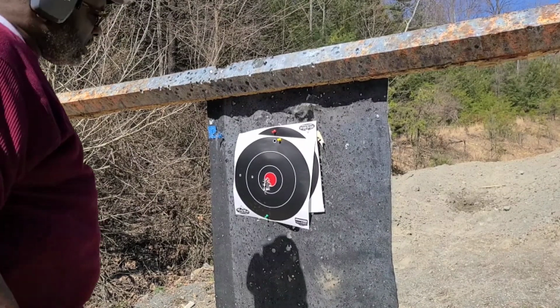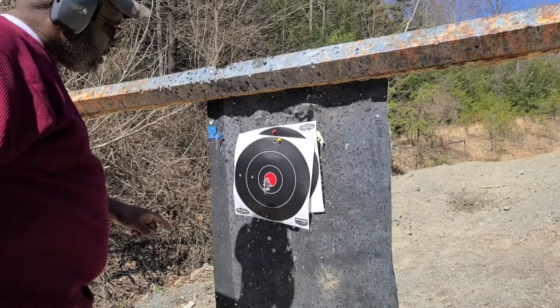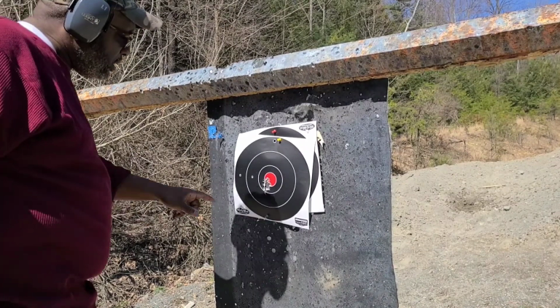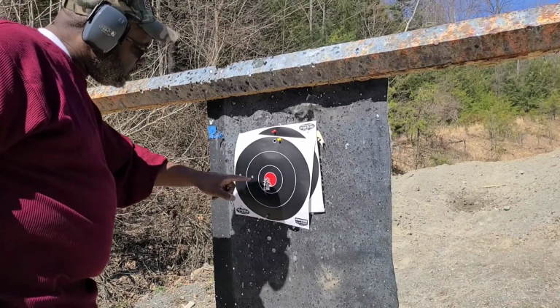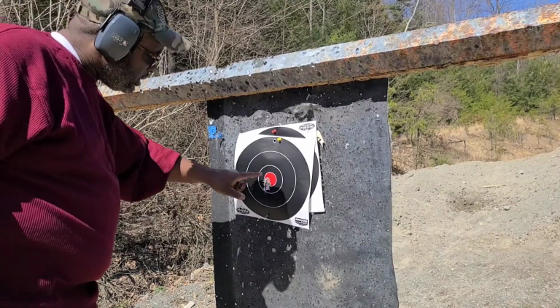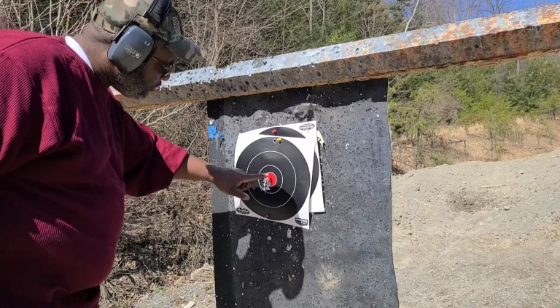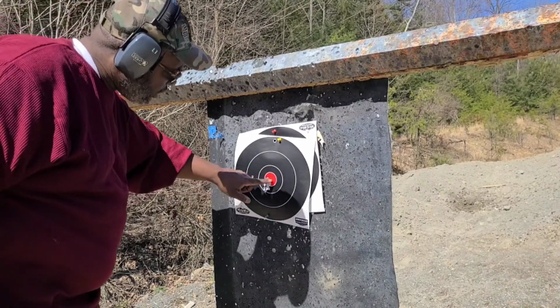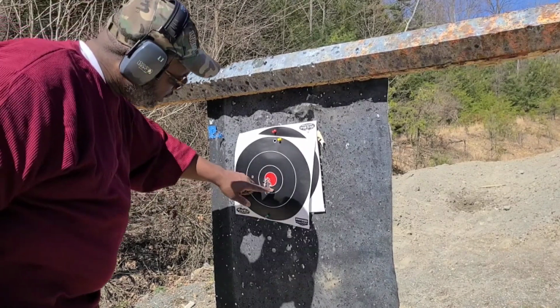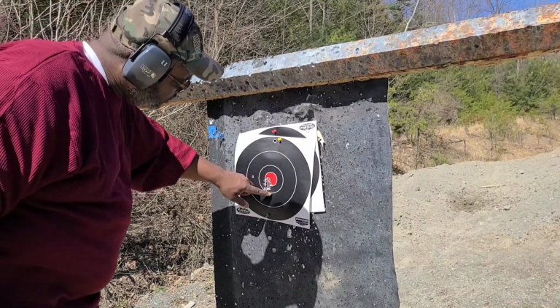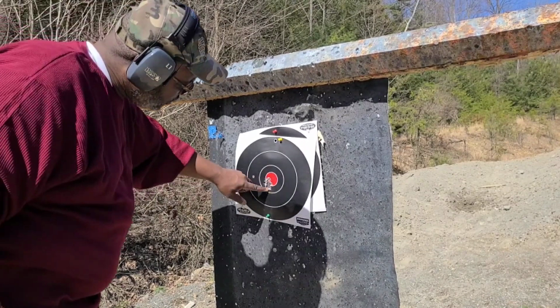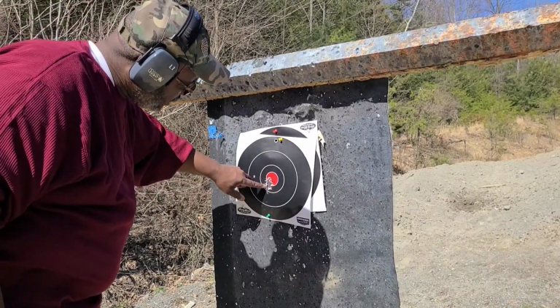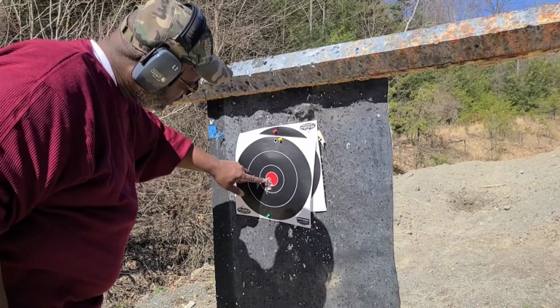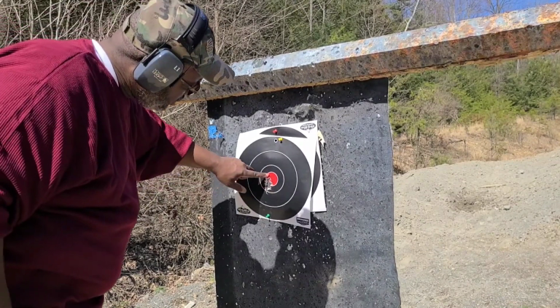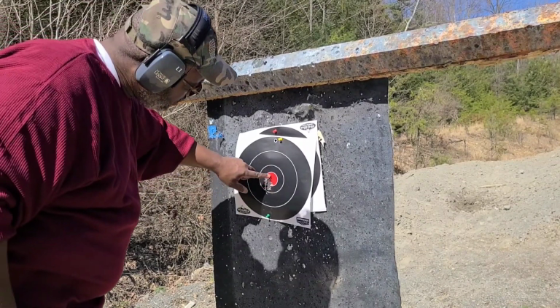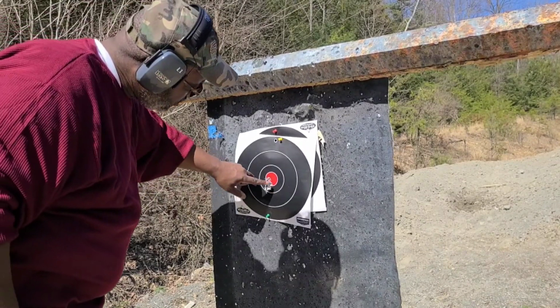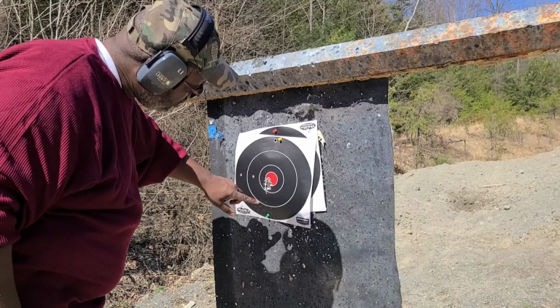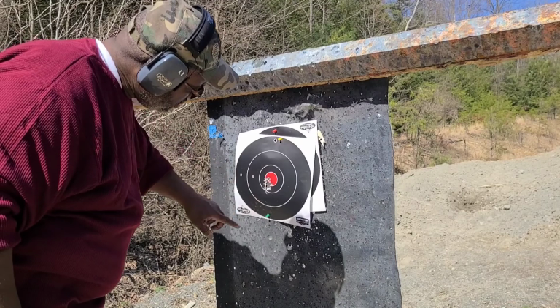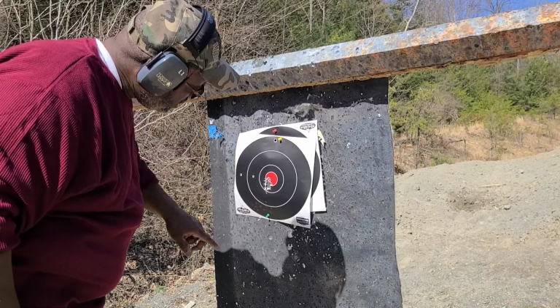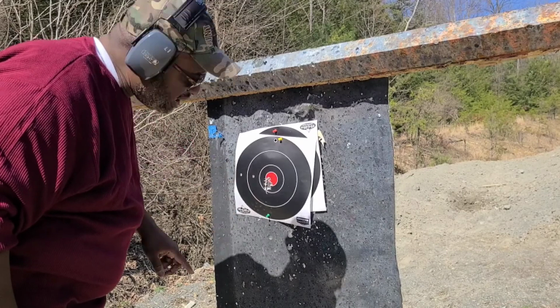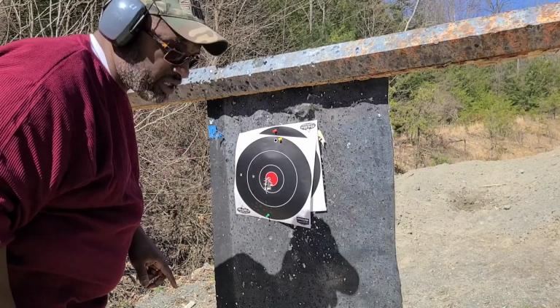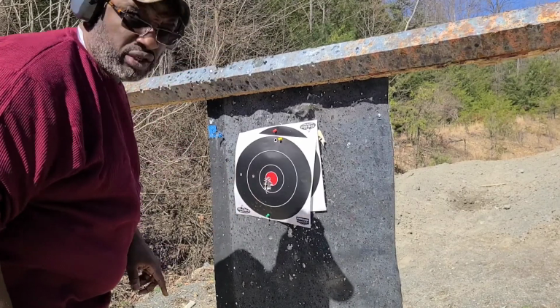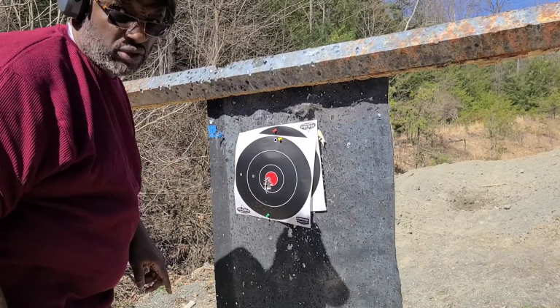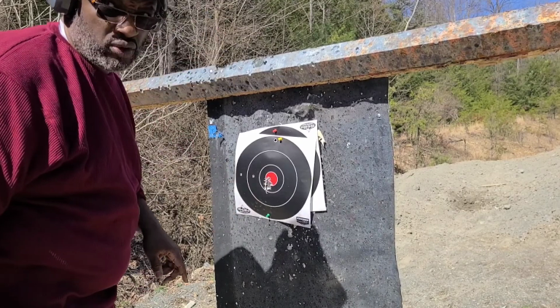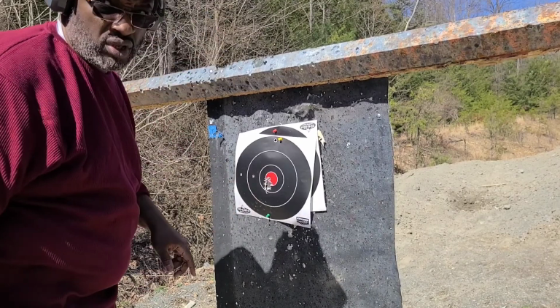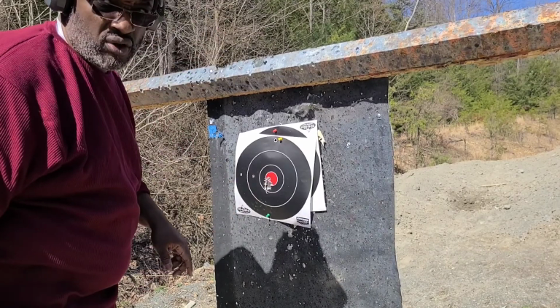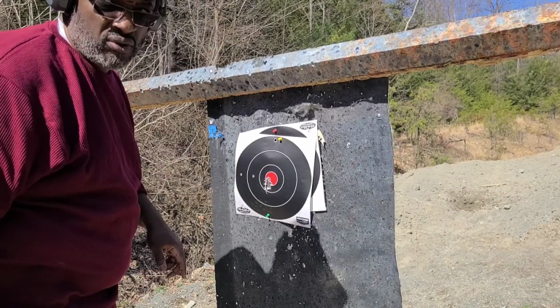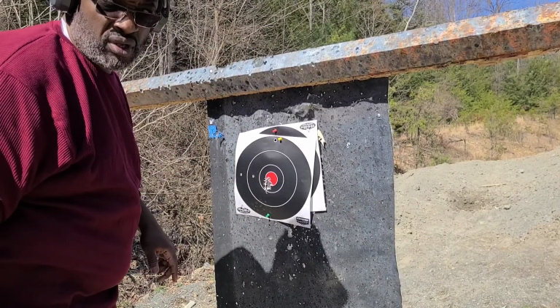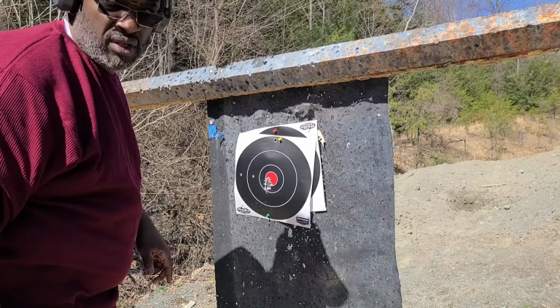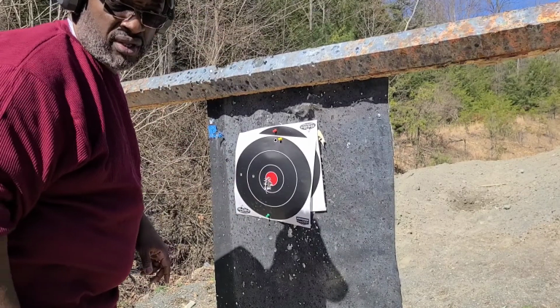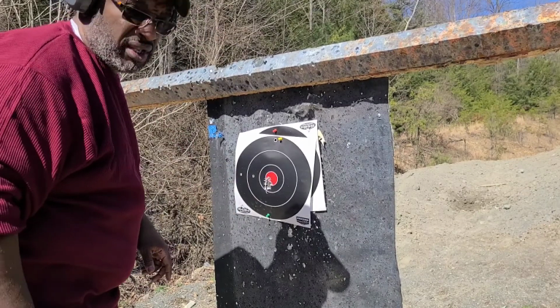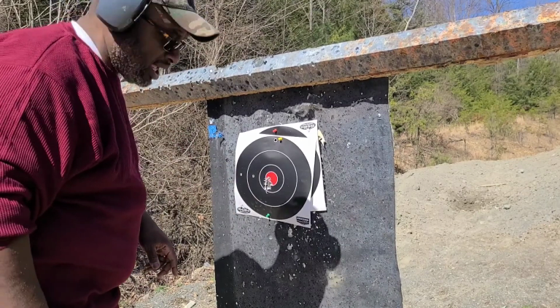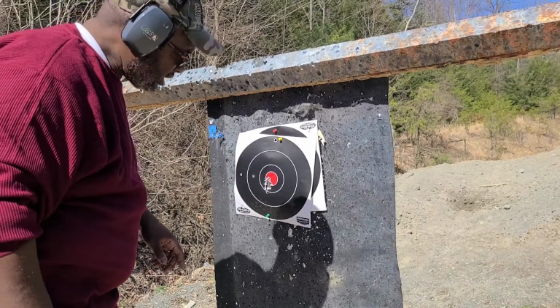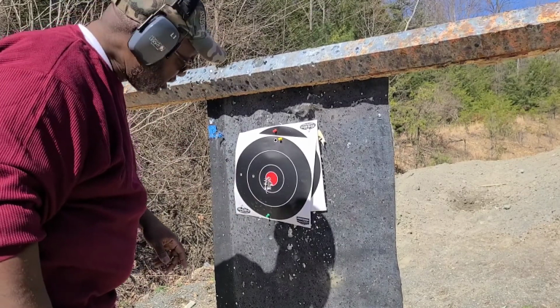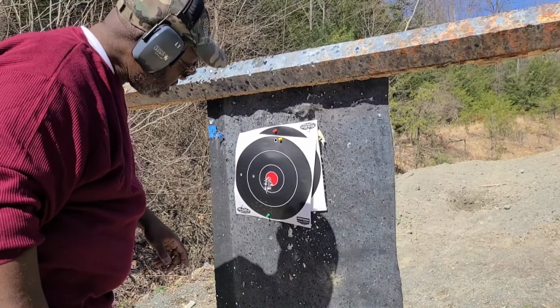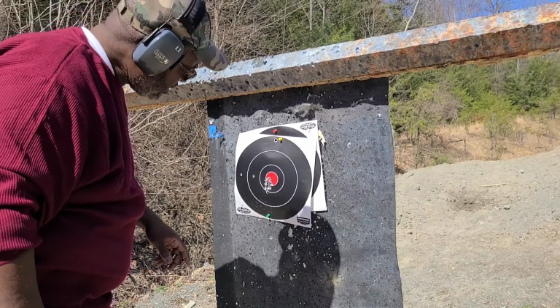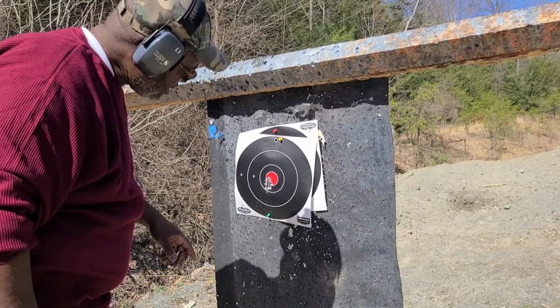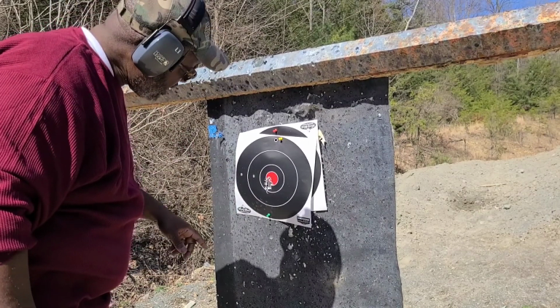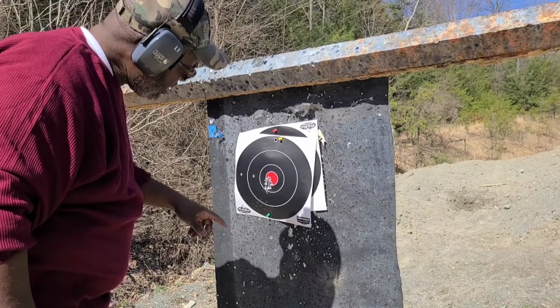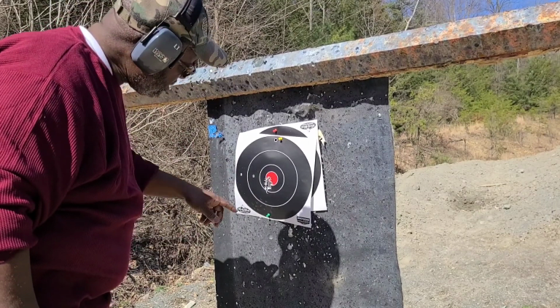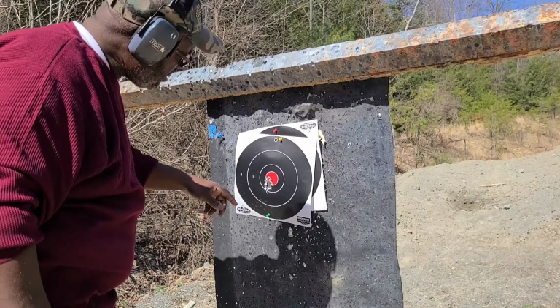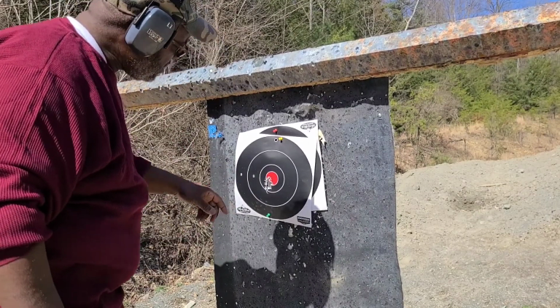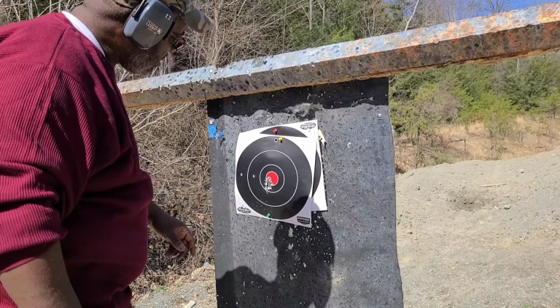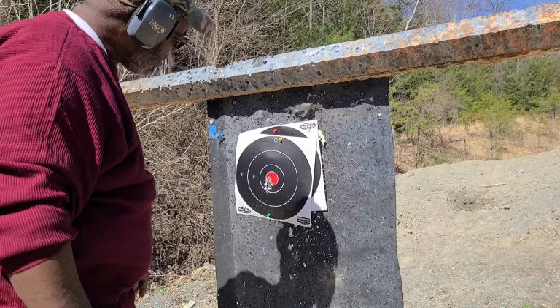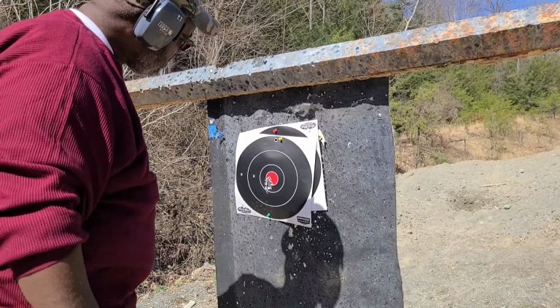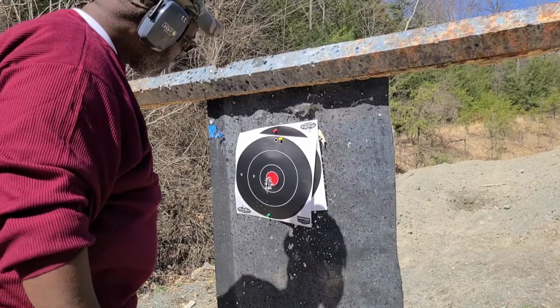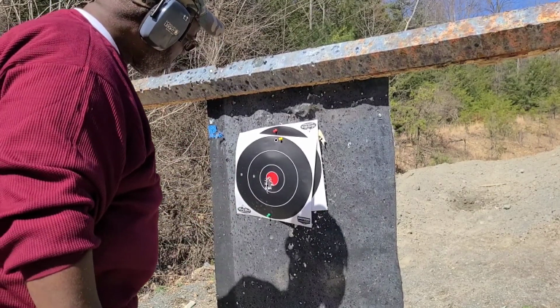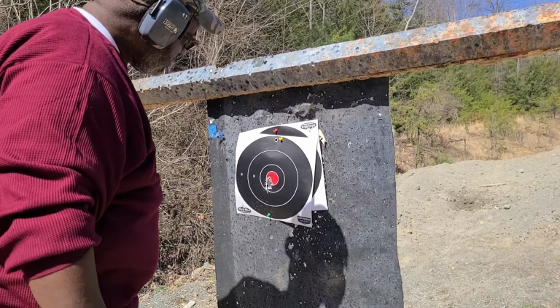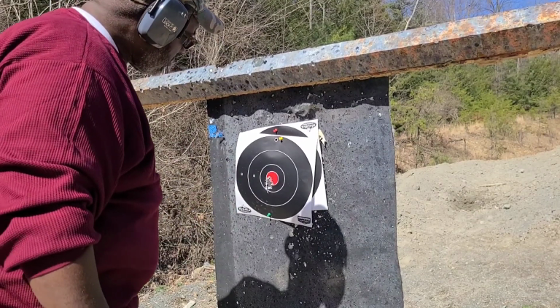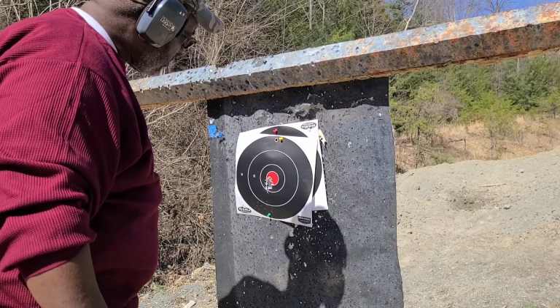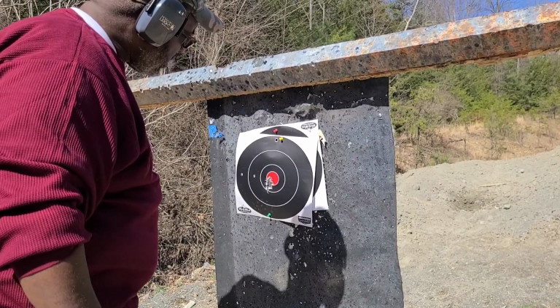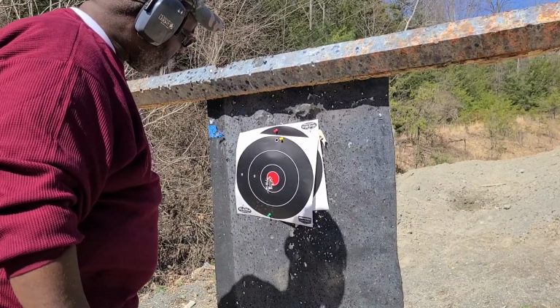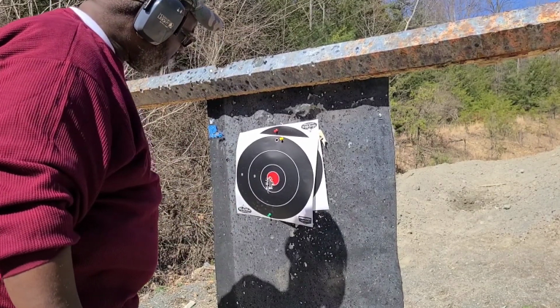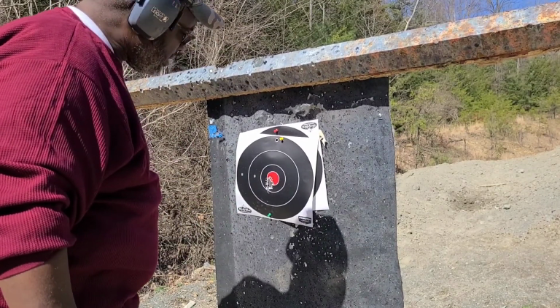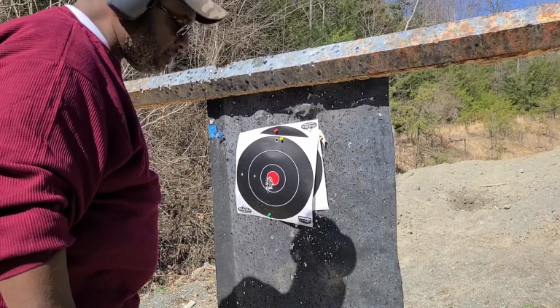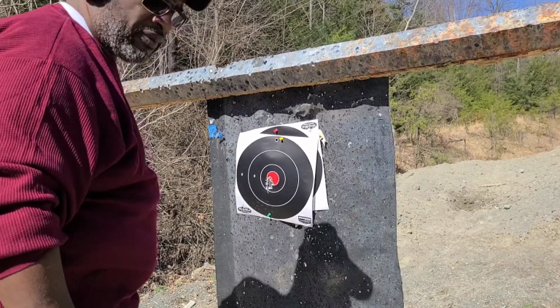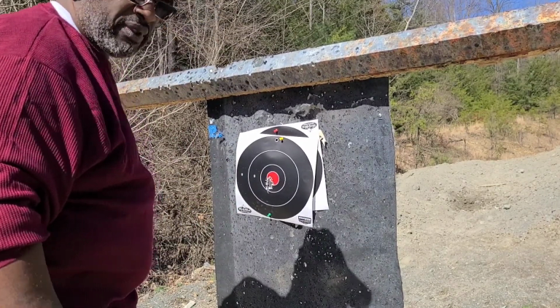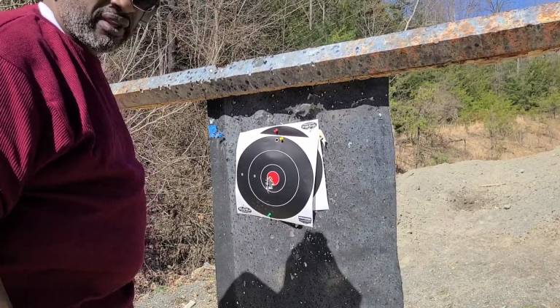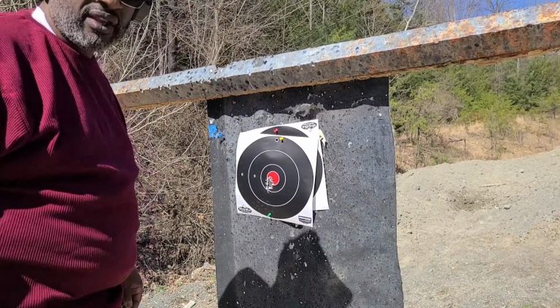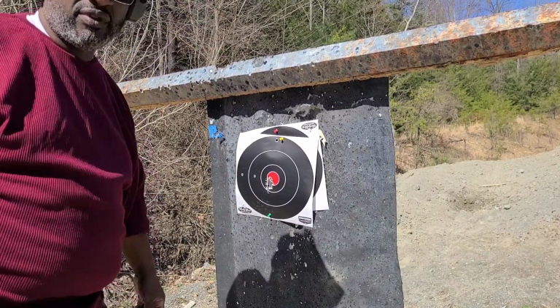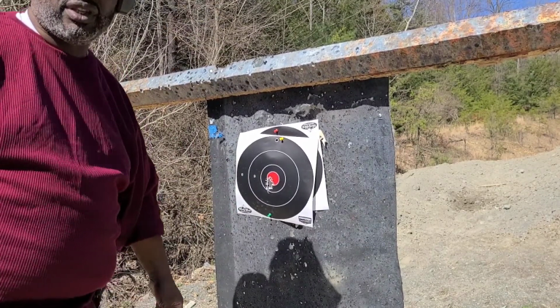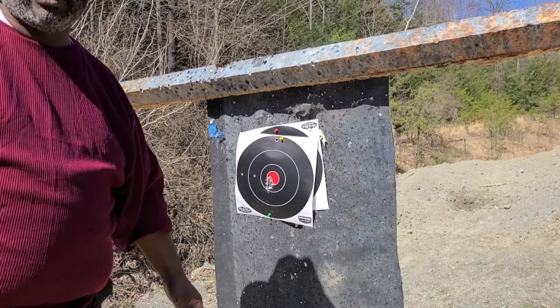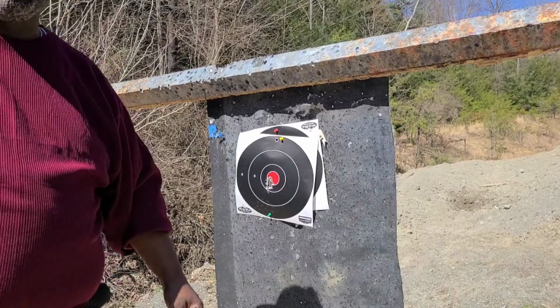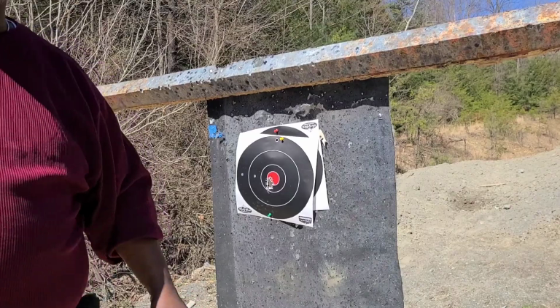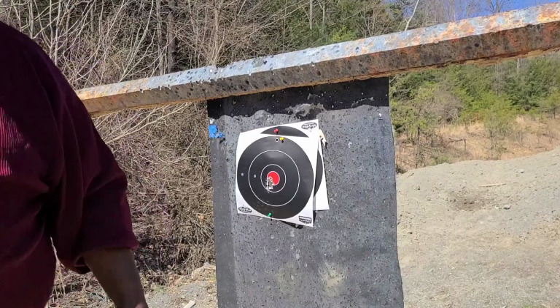Ten rounds right here, hitting a little low. I can adjust that, but everything looks good.